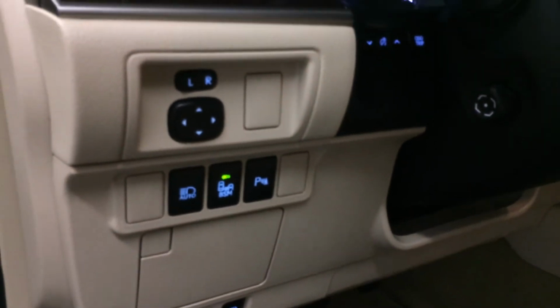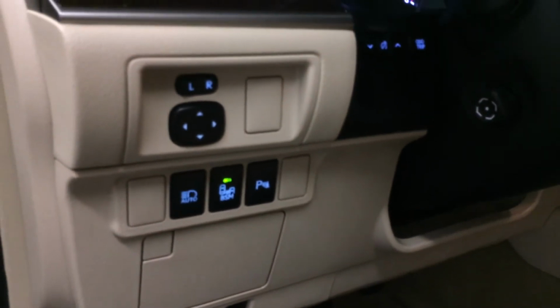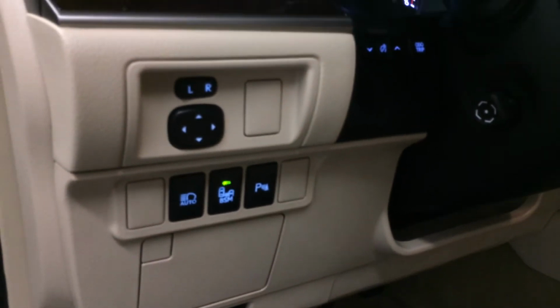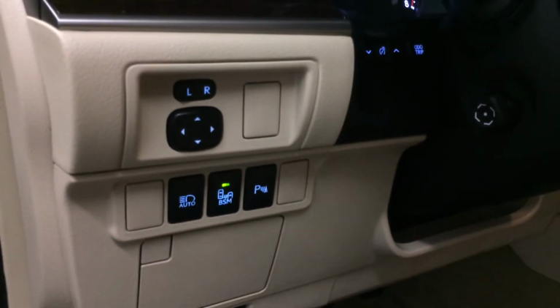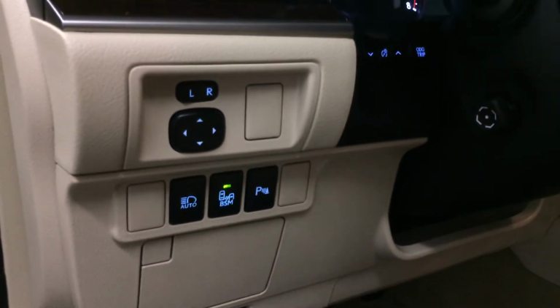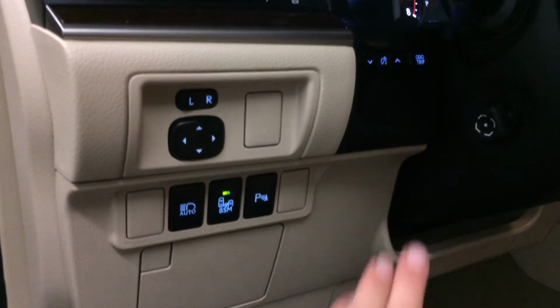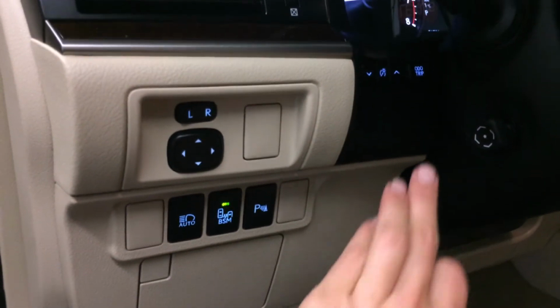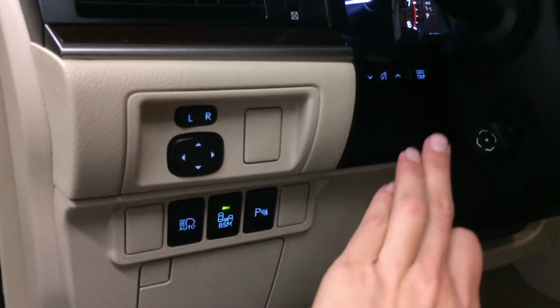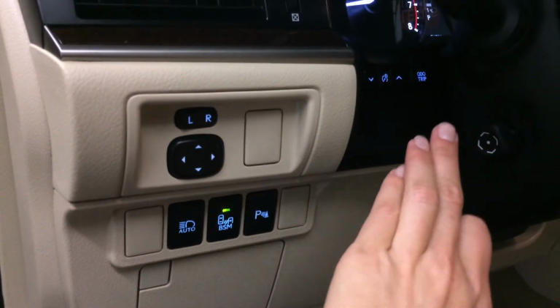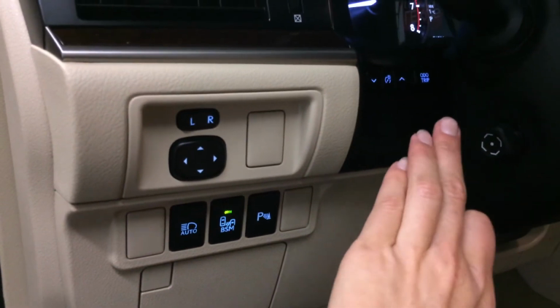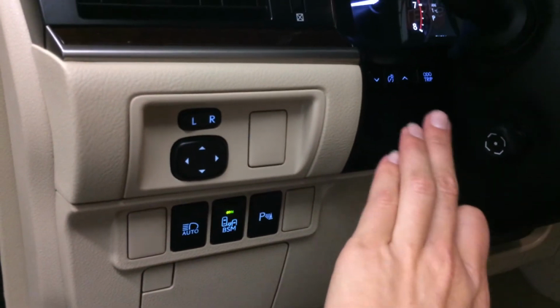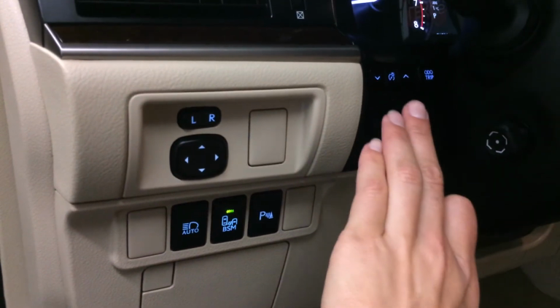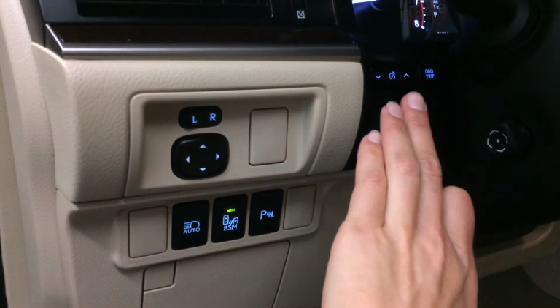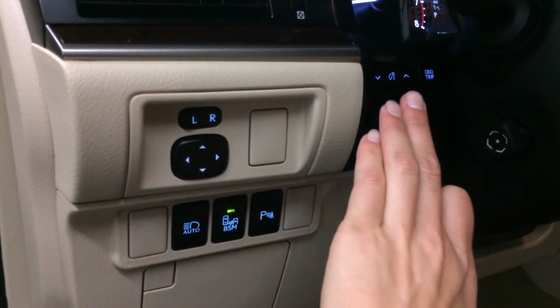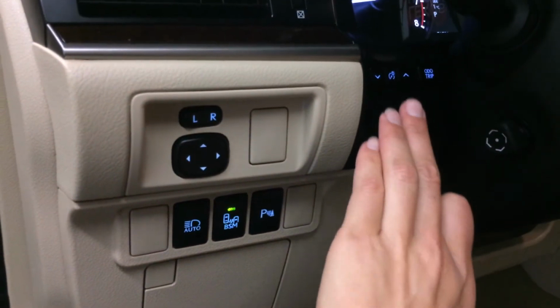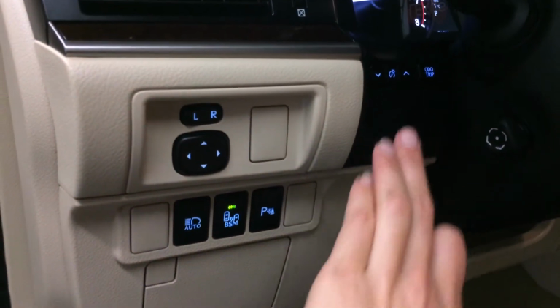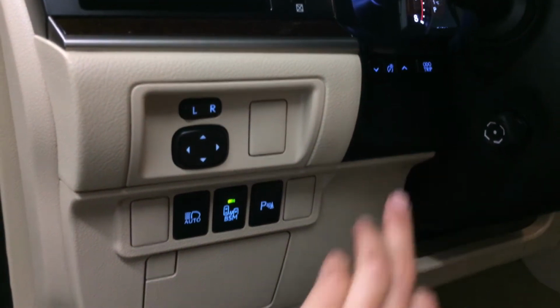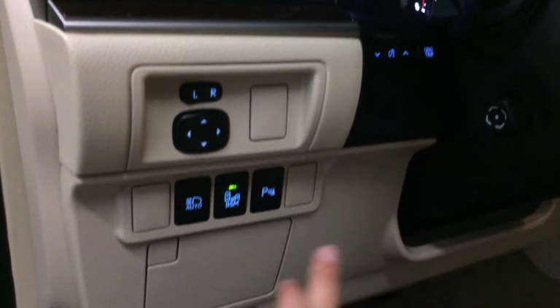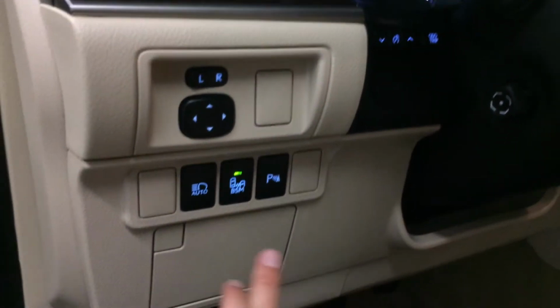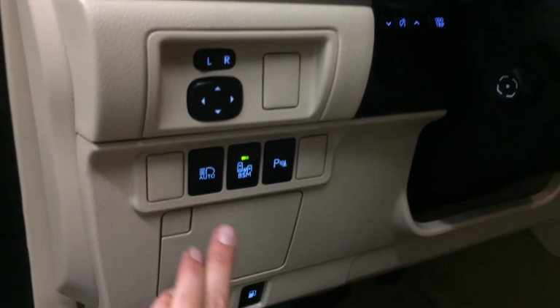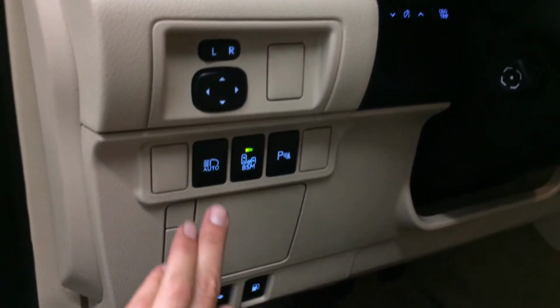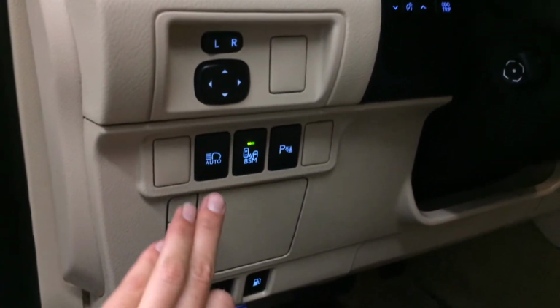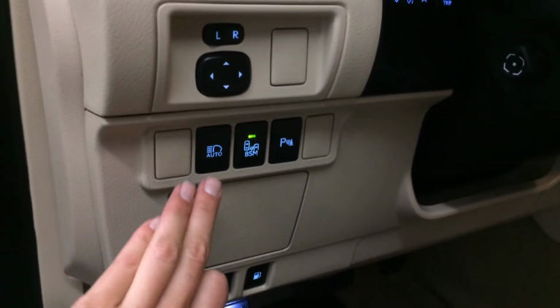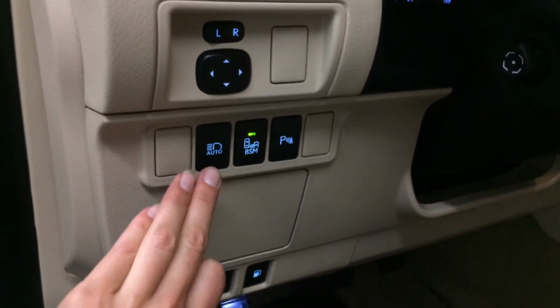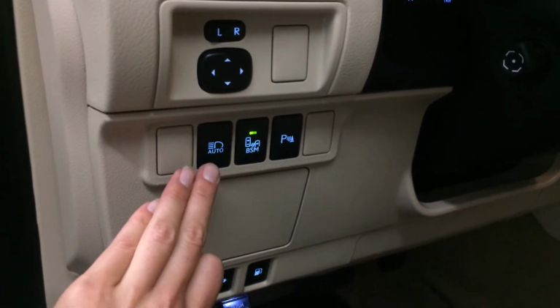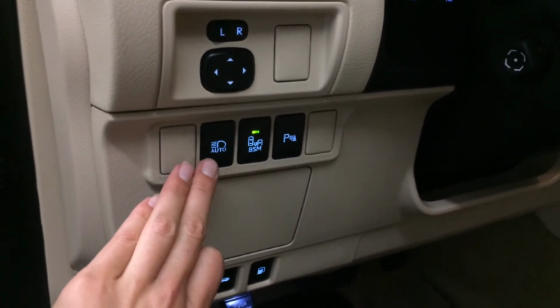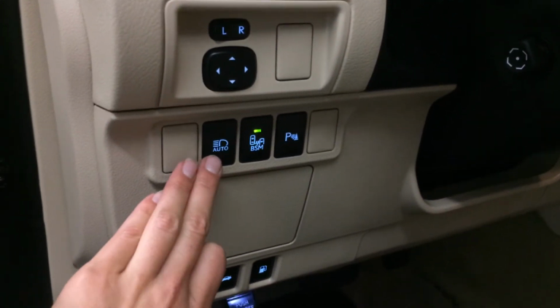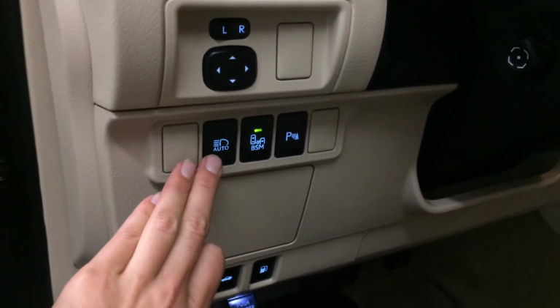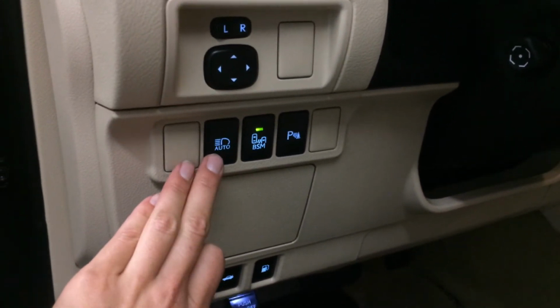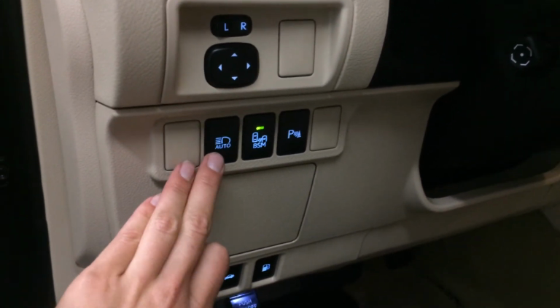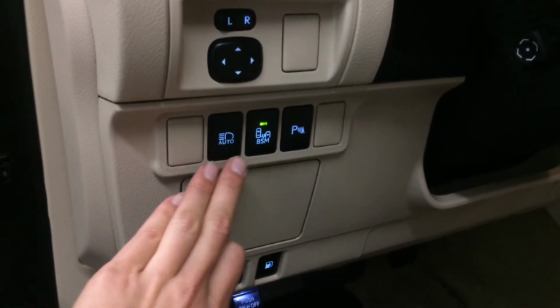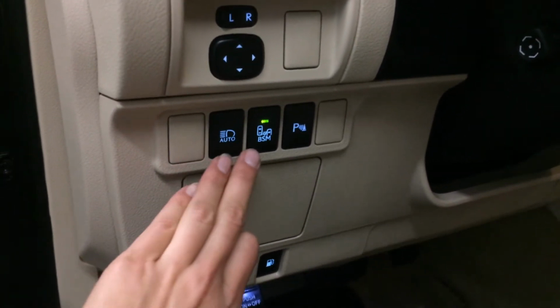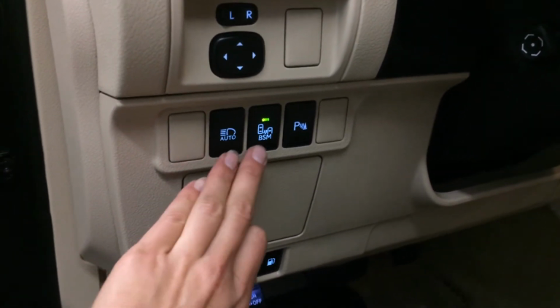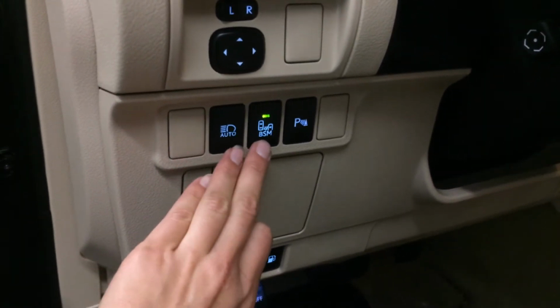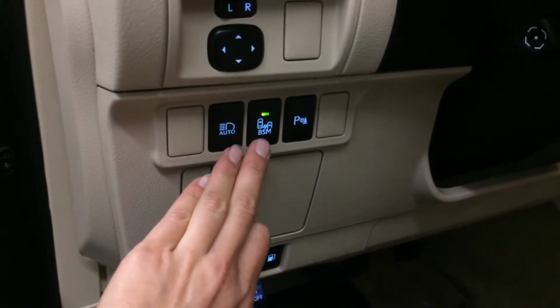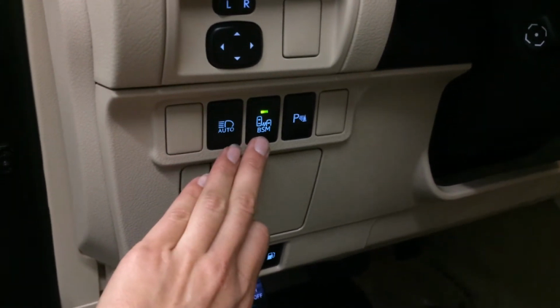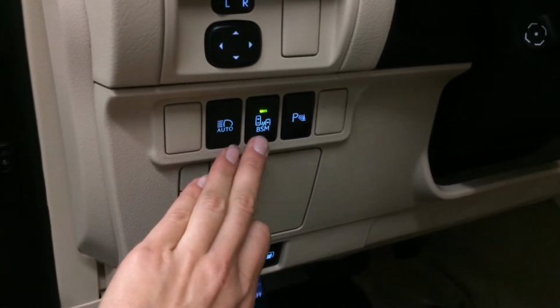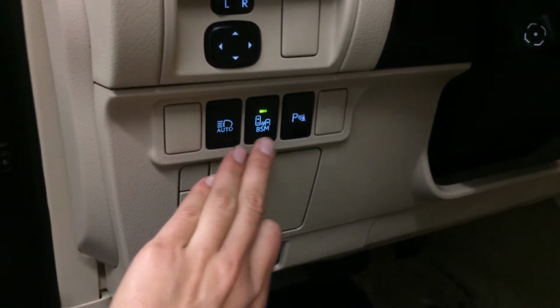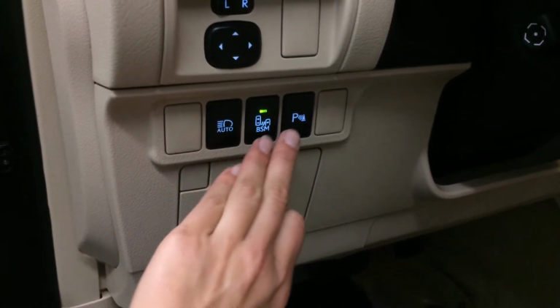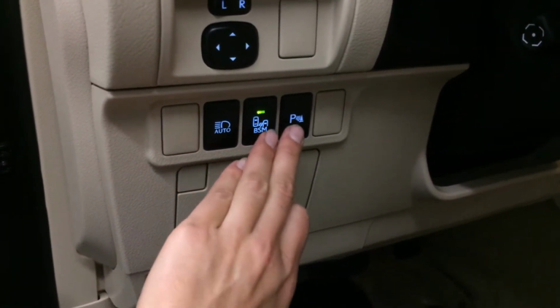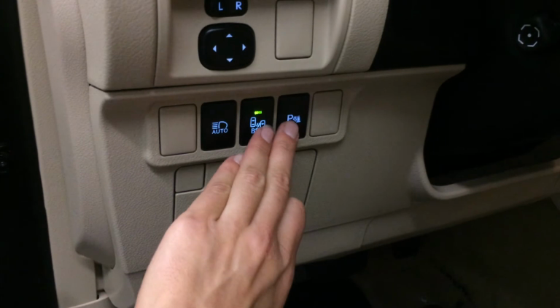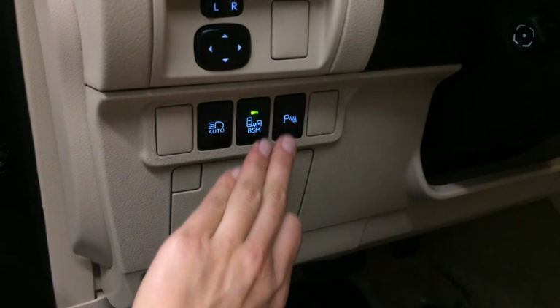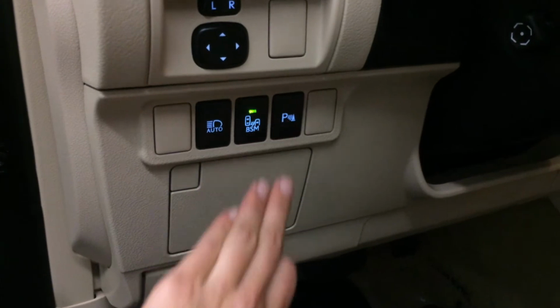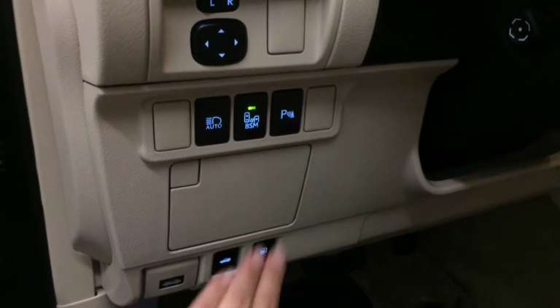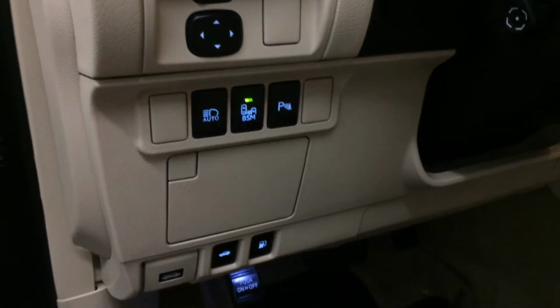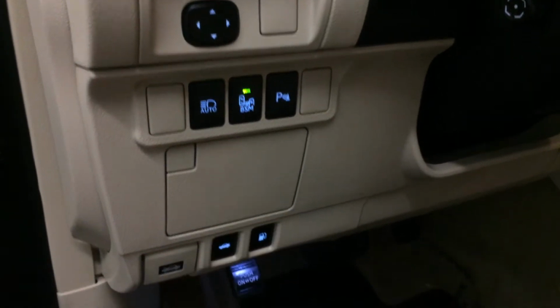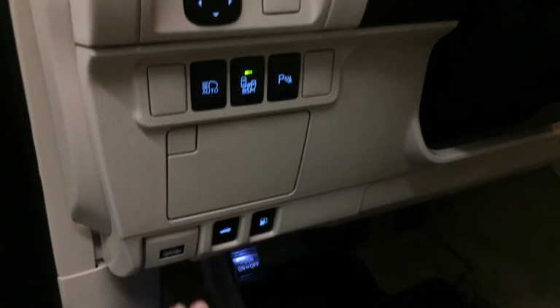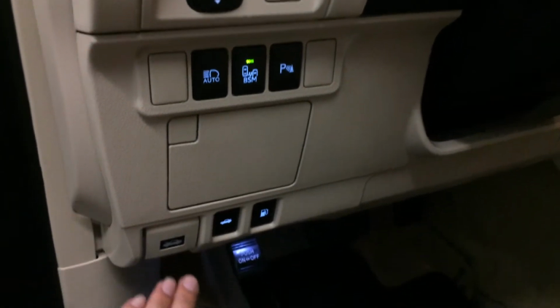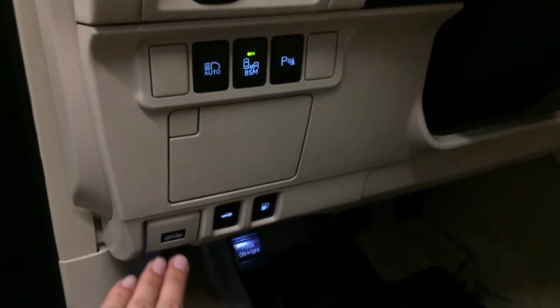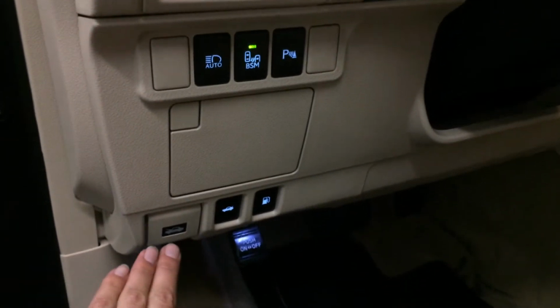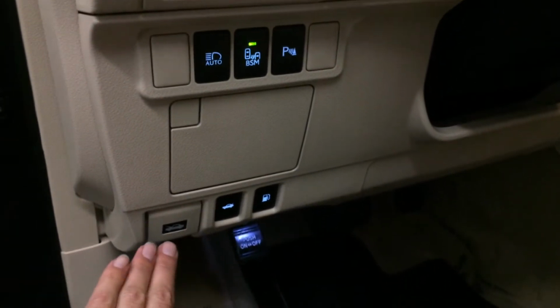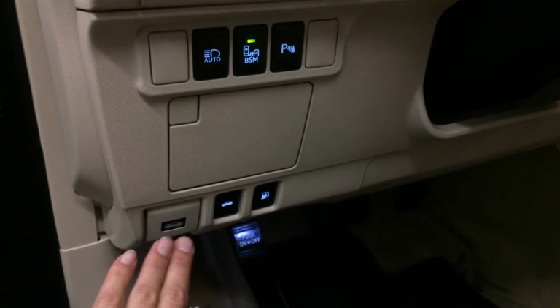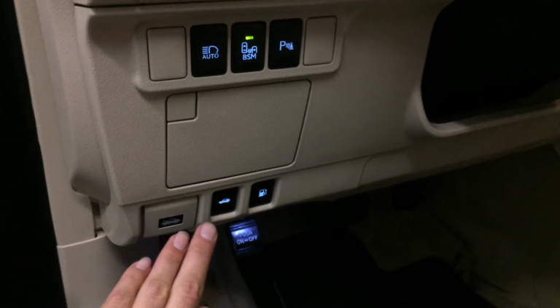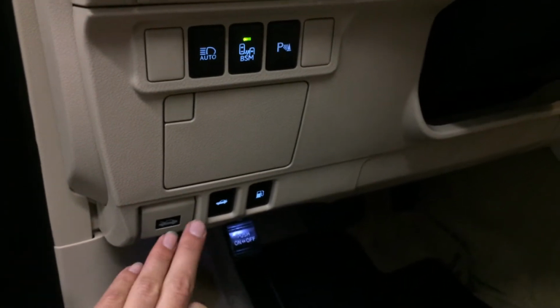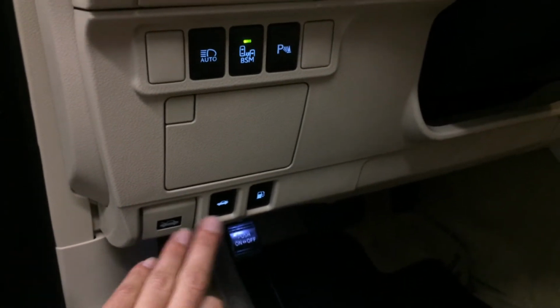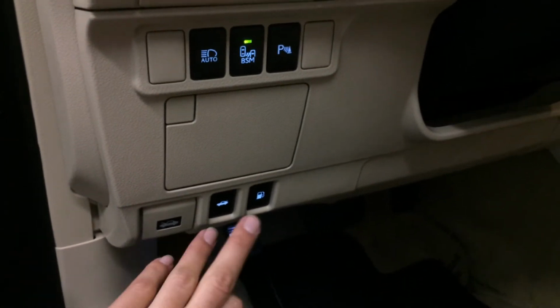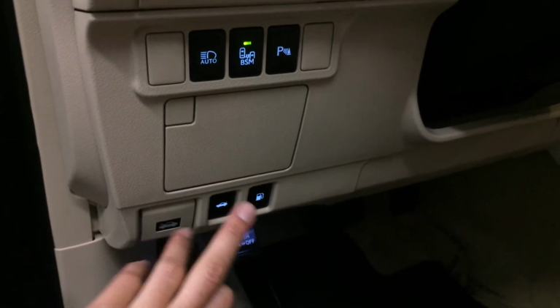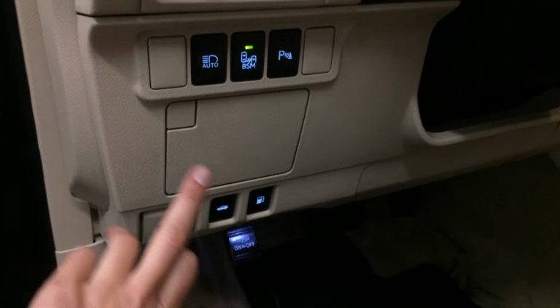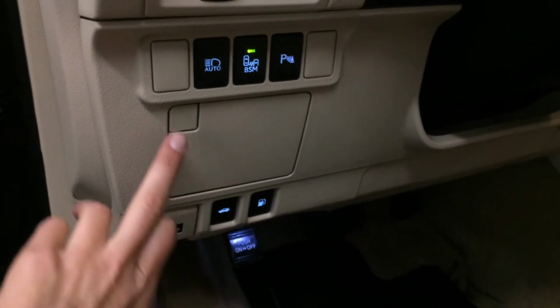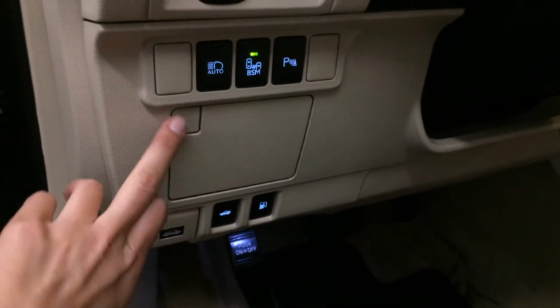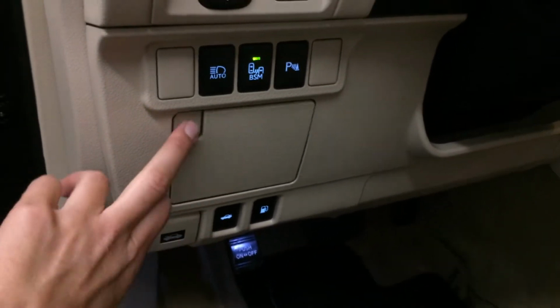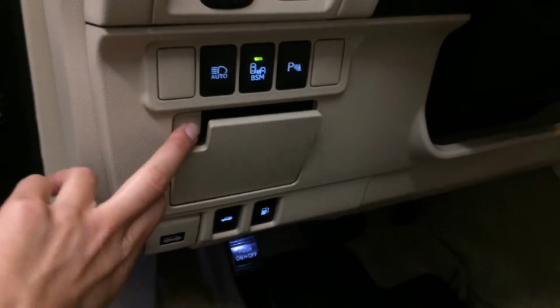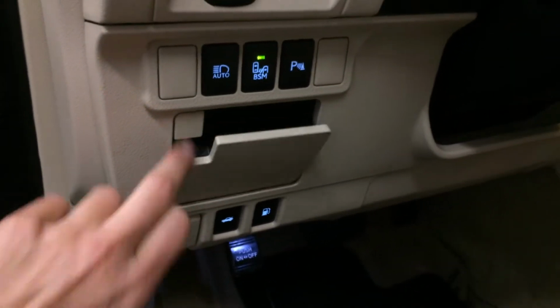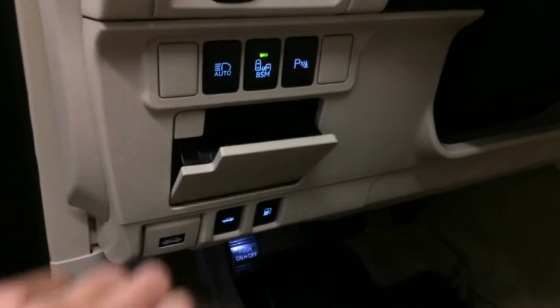Controls here for your dimmer and trip, dashboard lighting, automatic high beam feature, blind spot monitoring, park assist, hood, trunk and gas cap release.